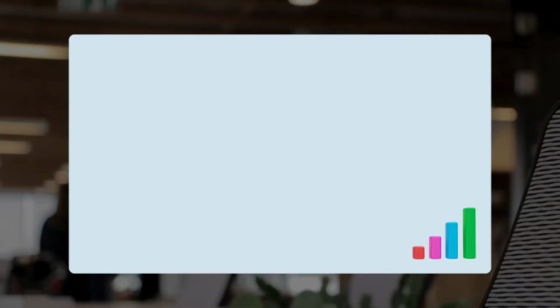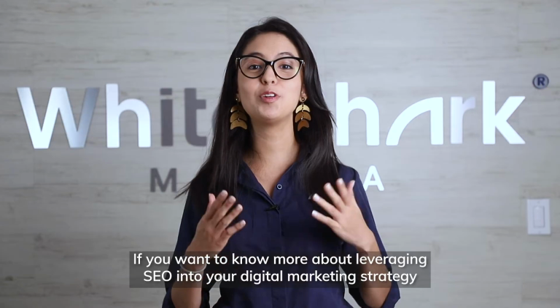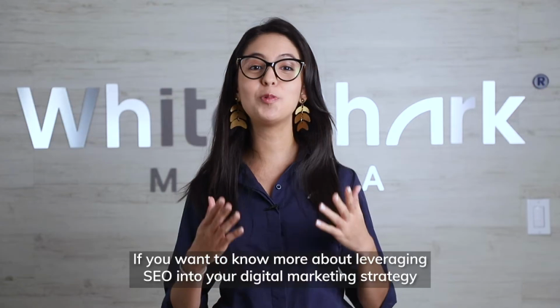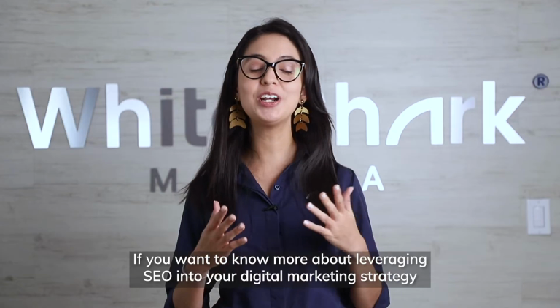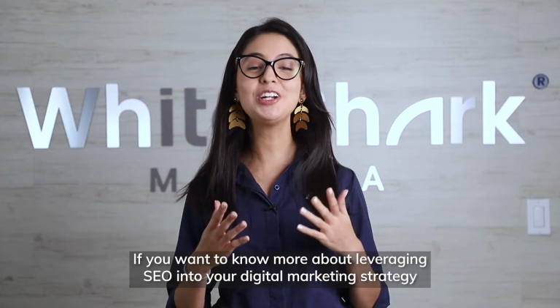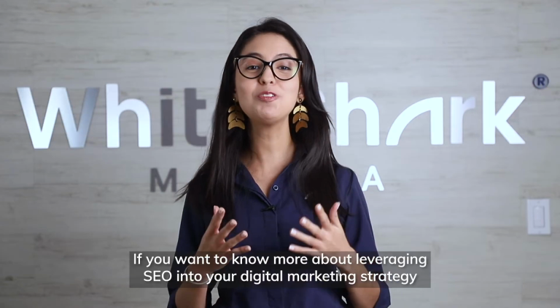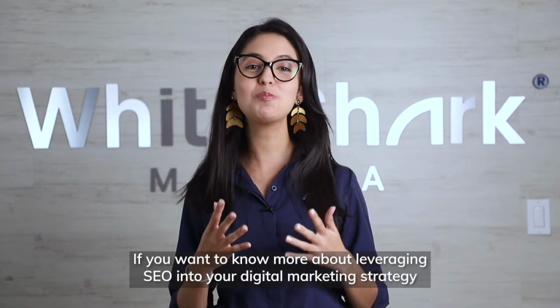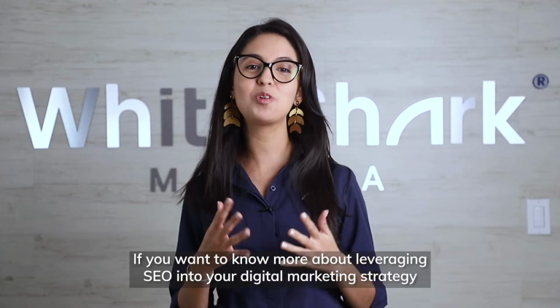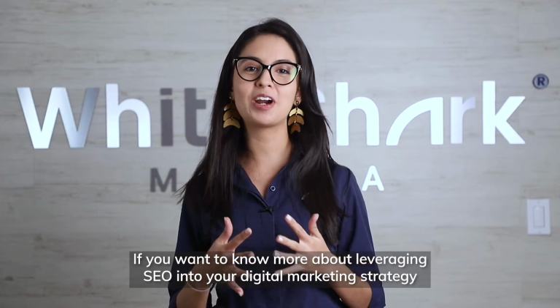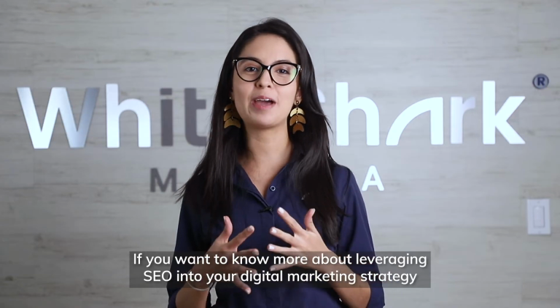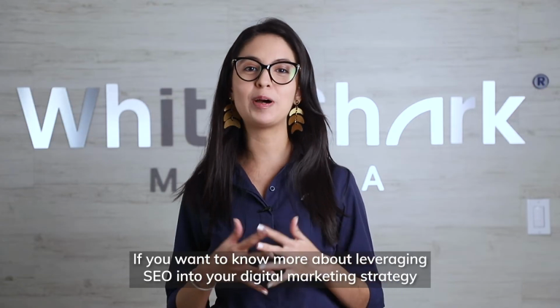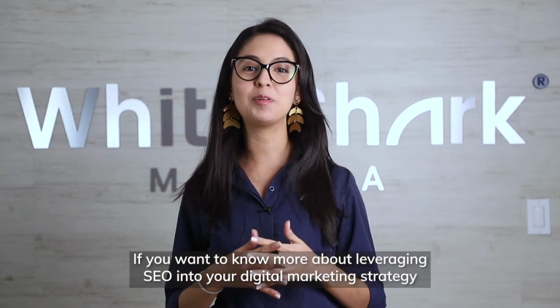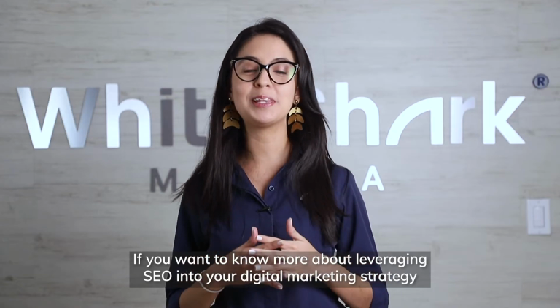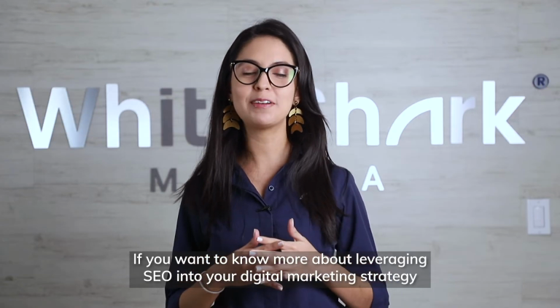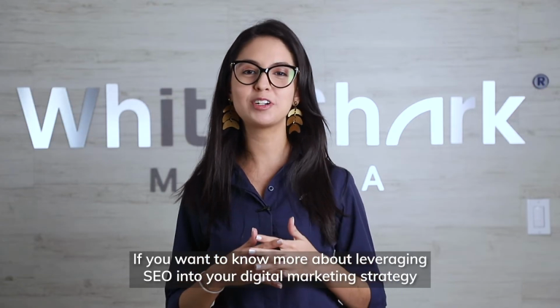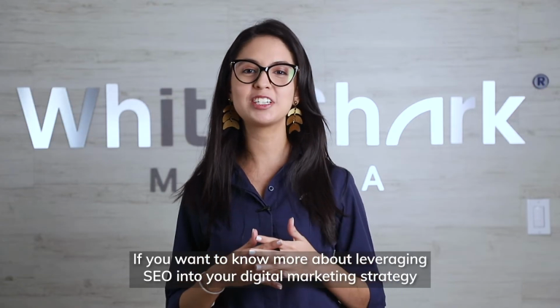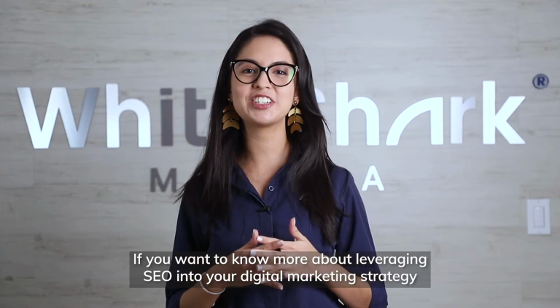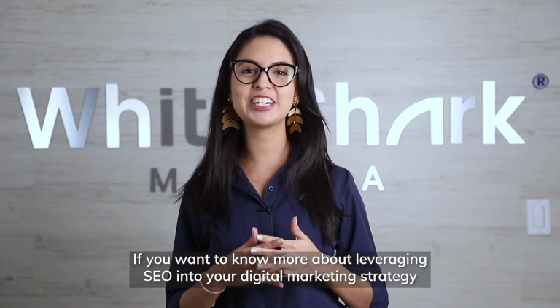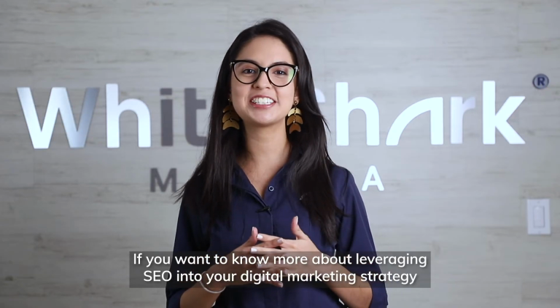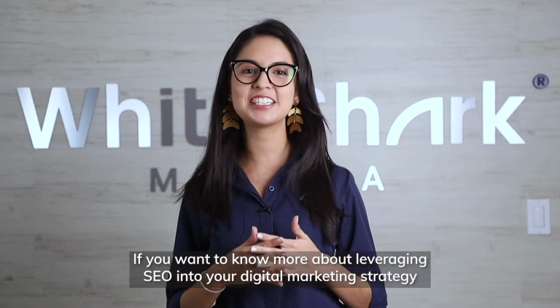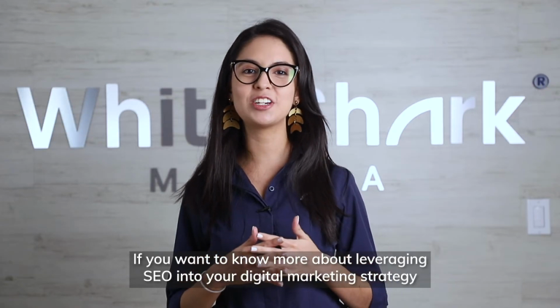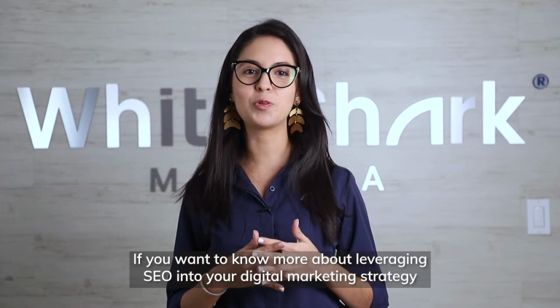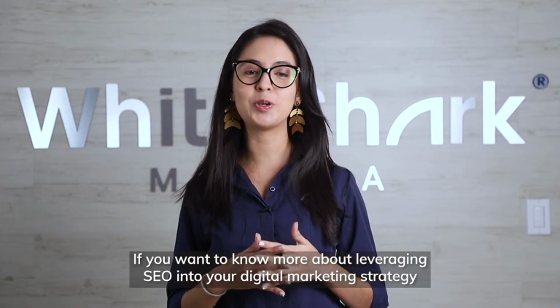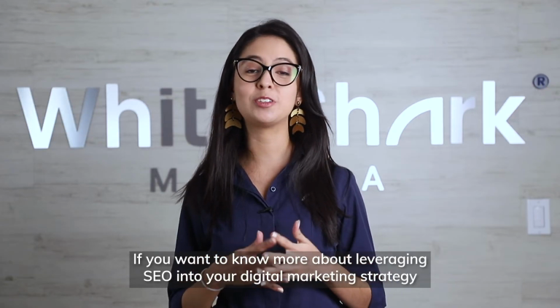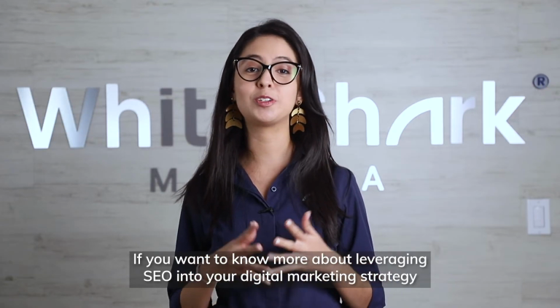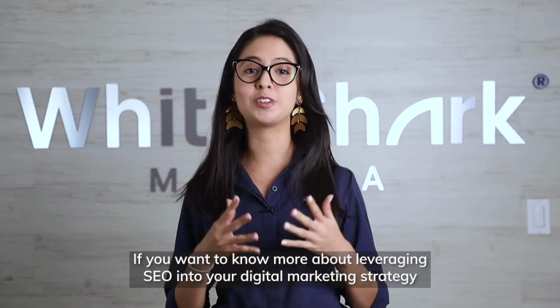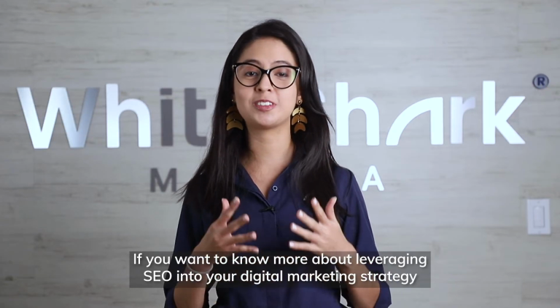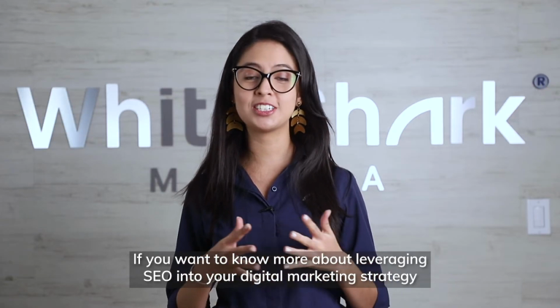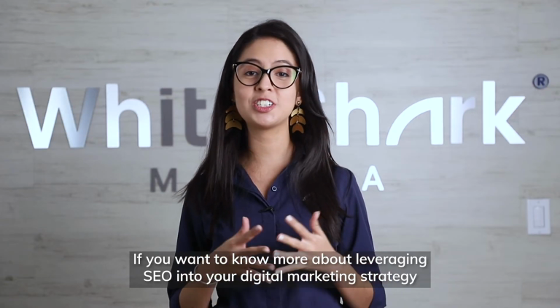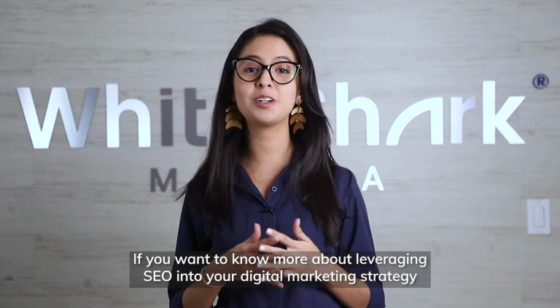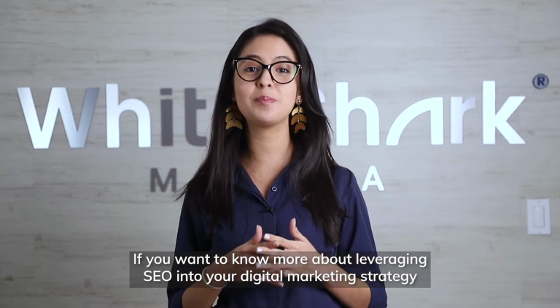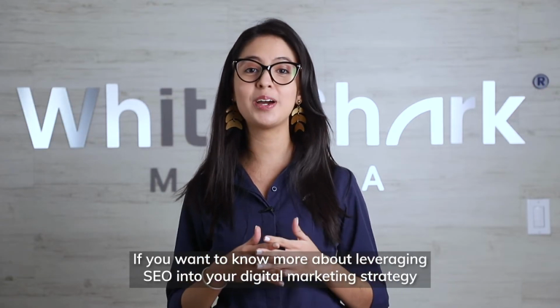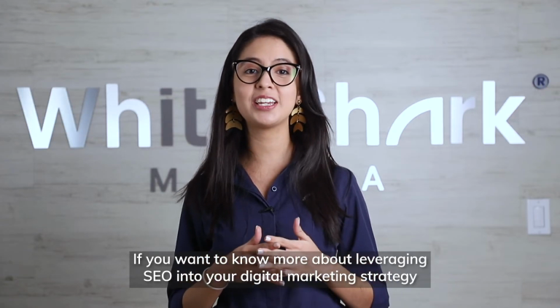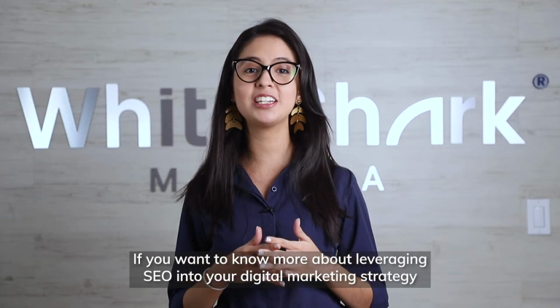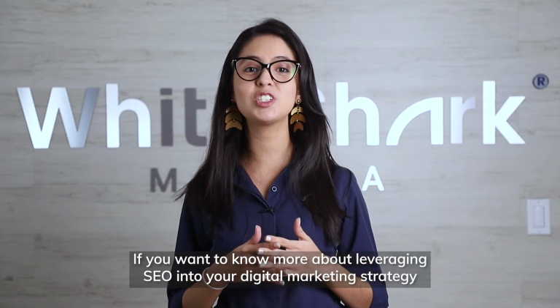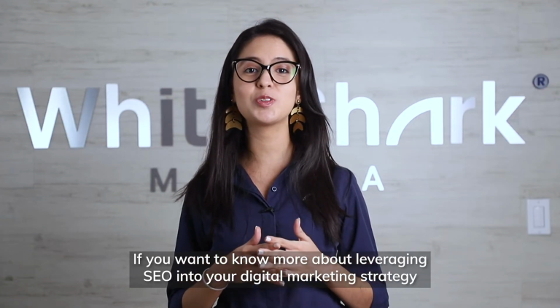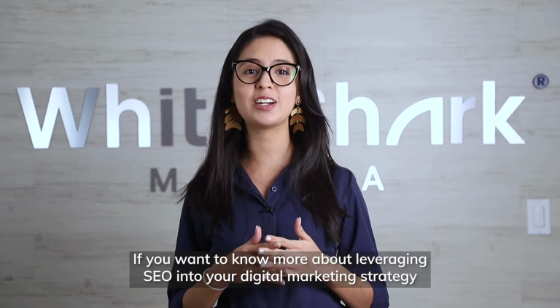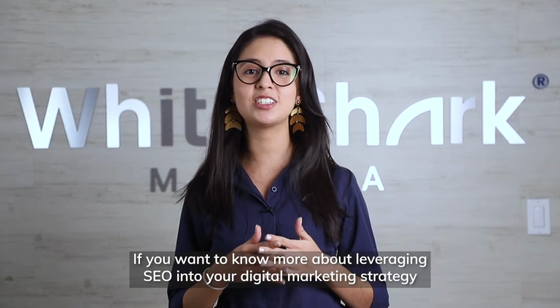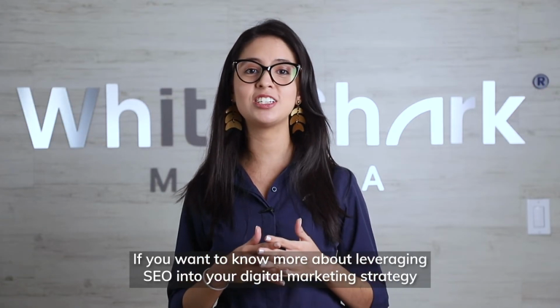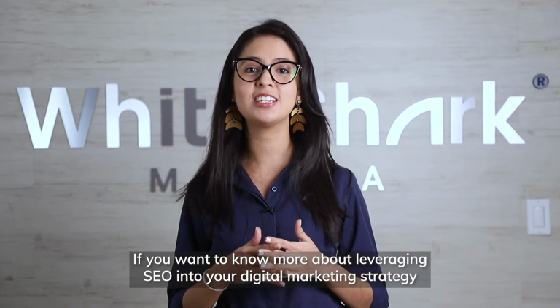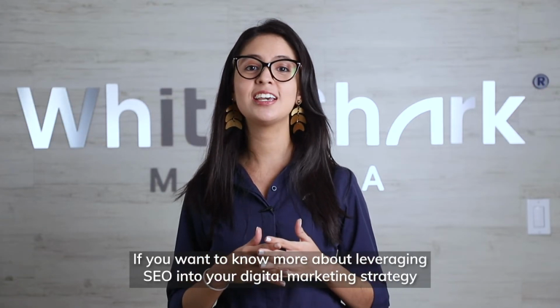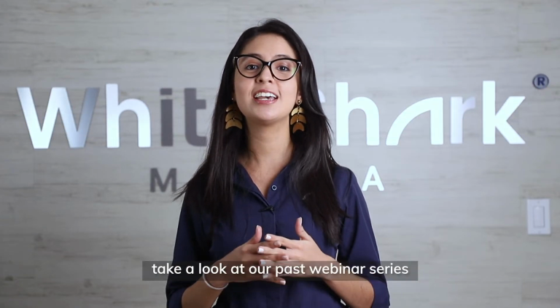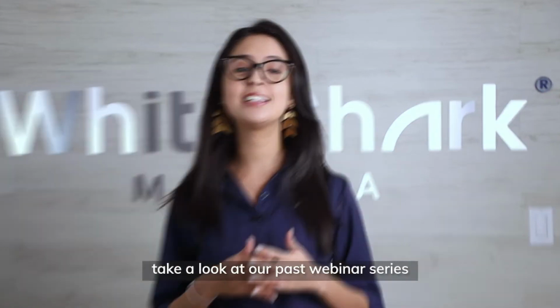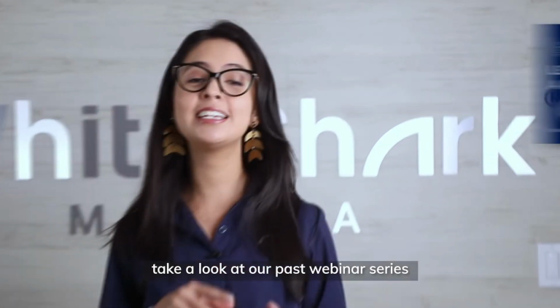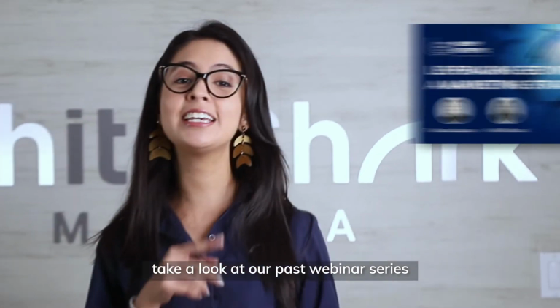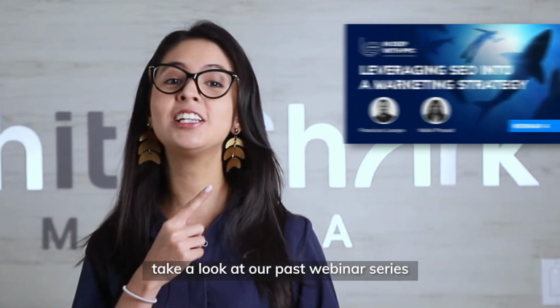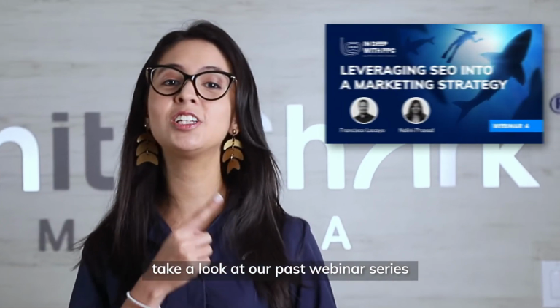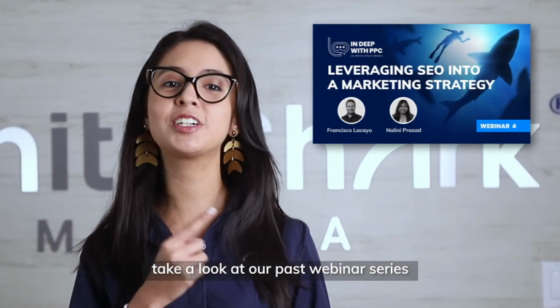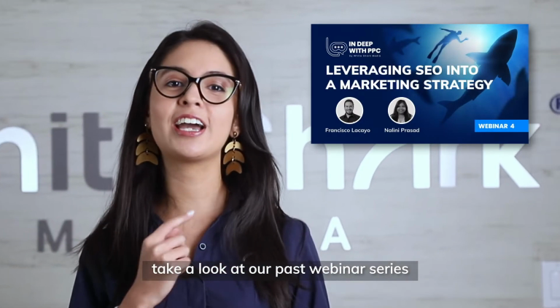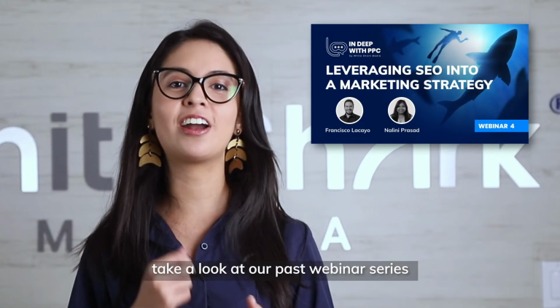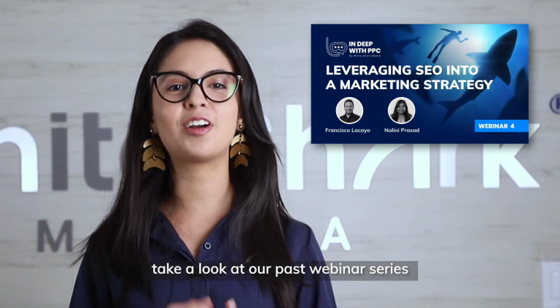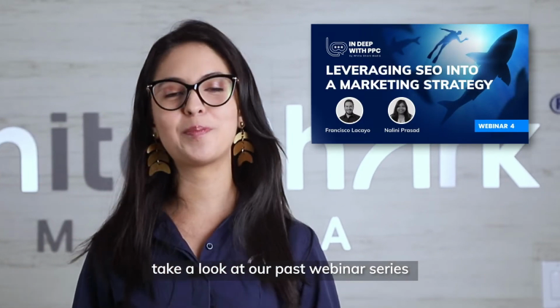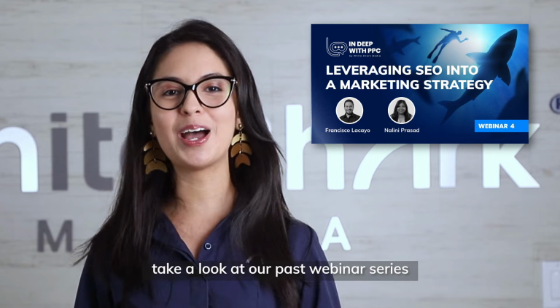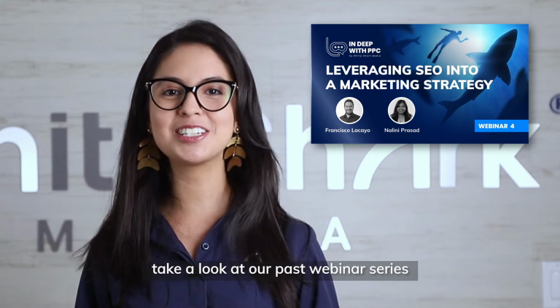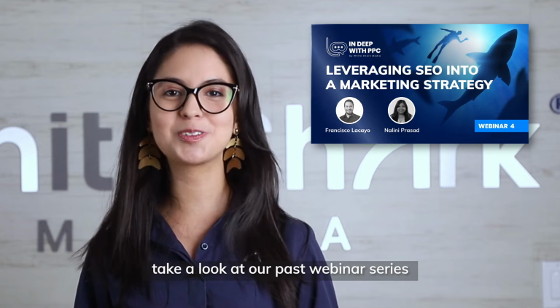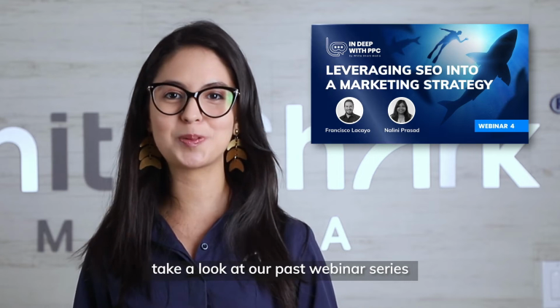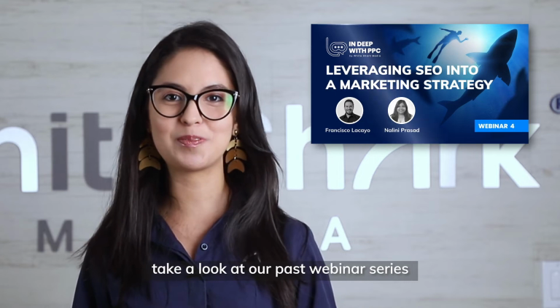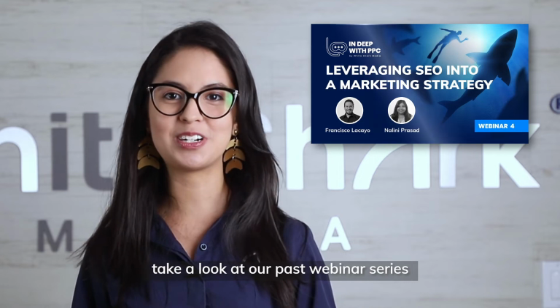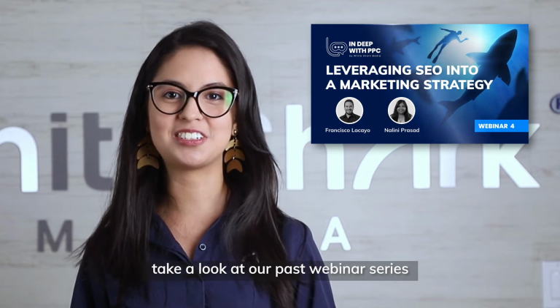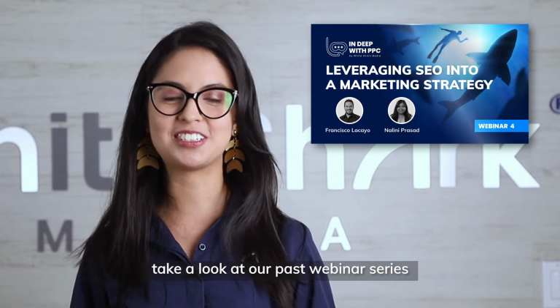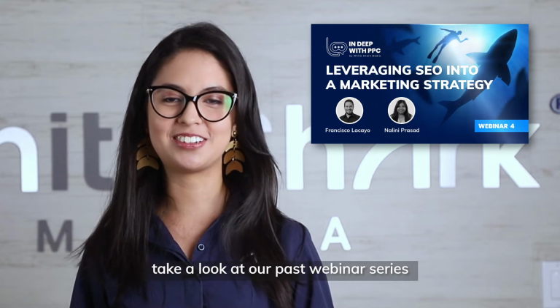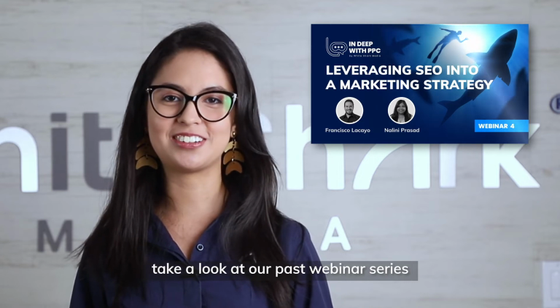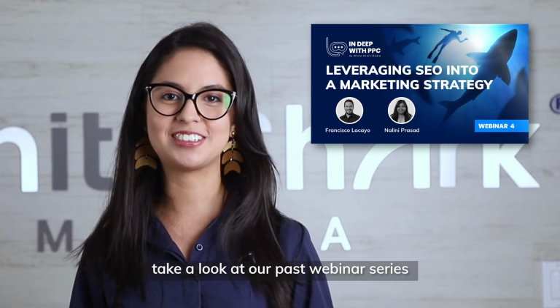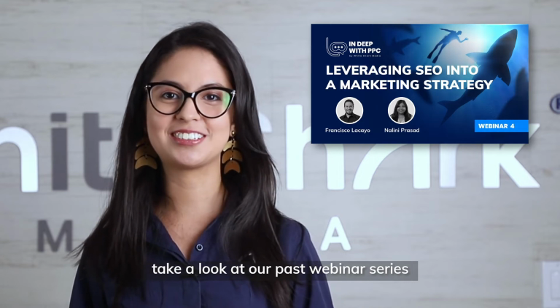If you want to know more about leveraging SEO into your digital marketing strategy, take a look at our past webinar series.